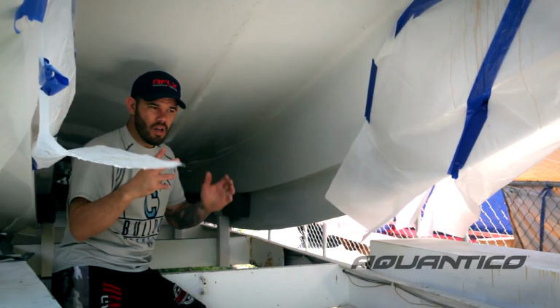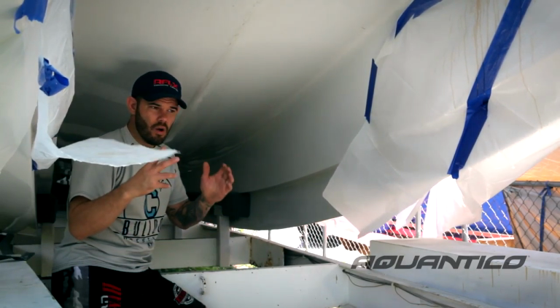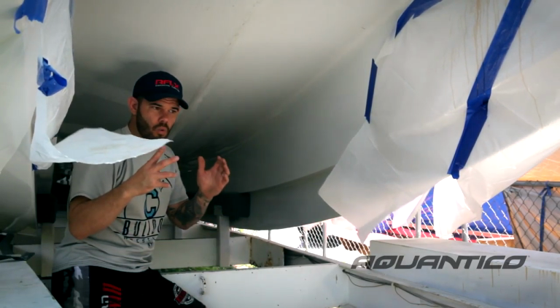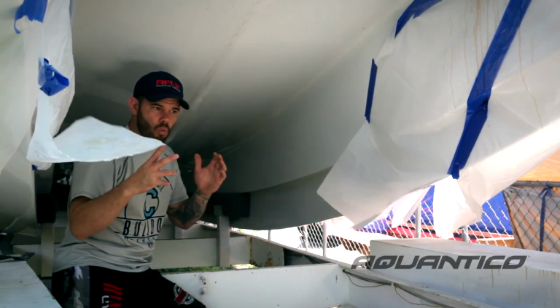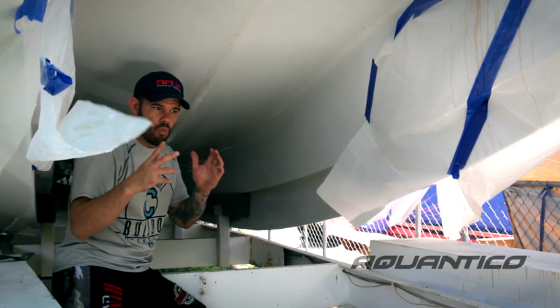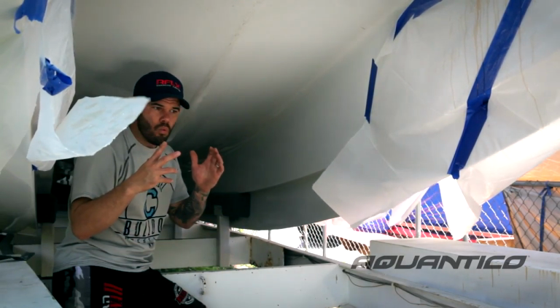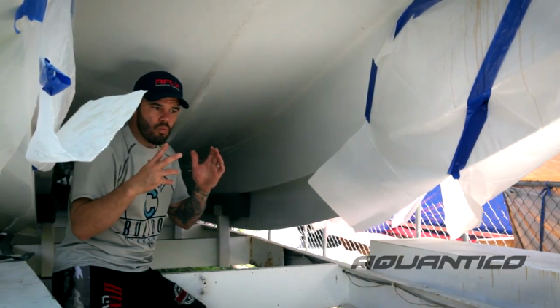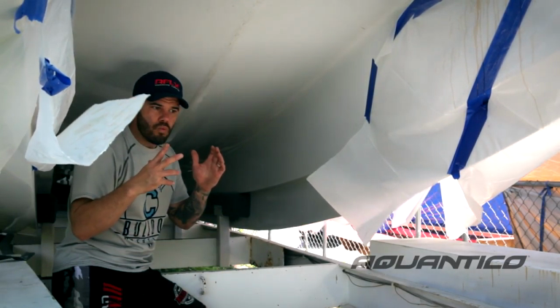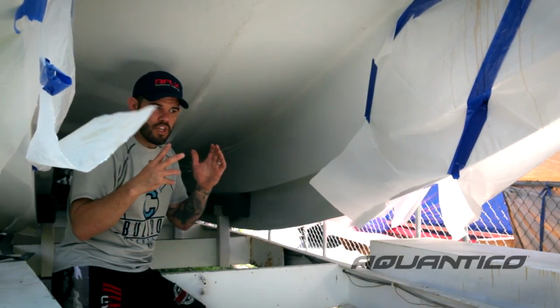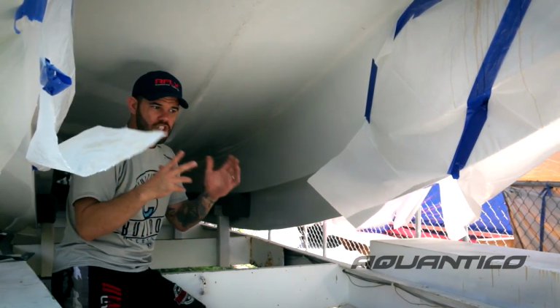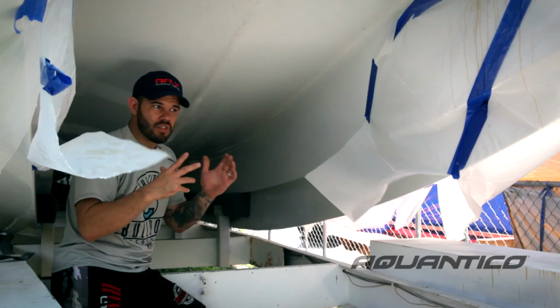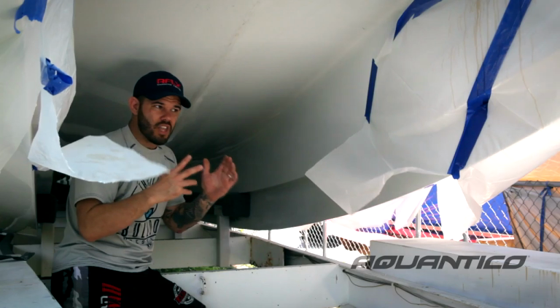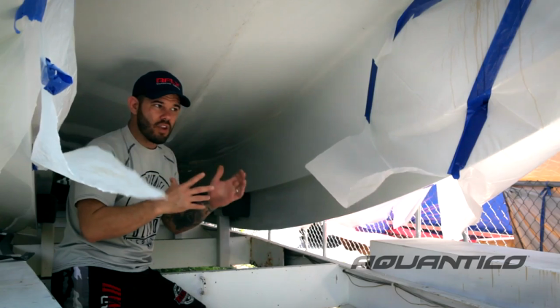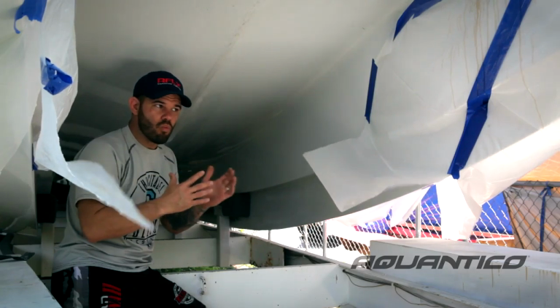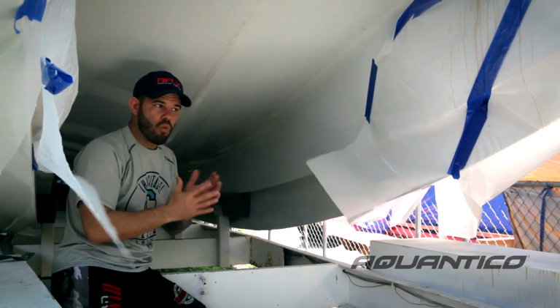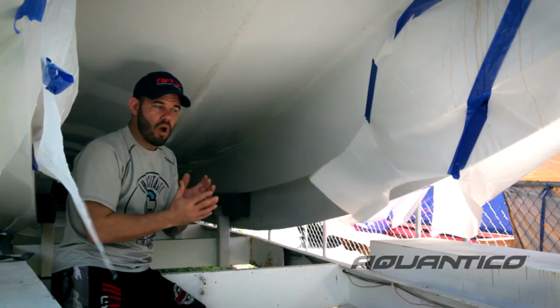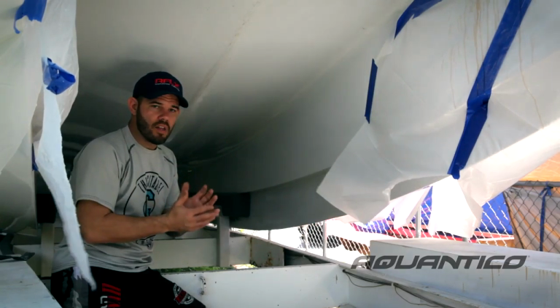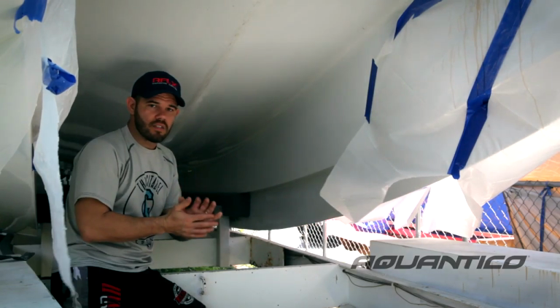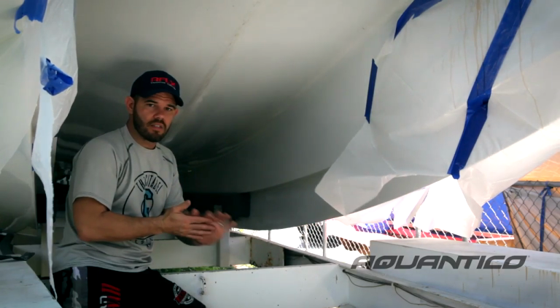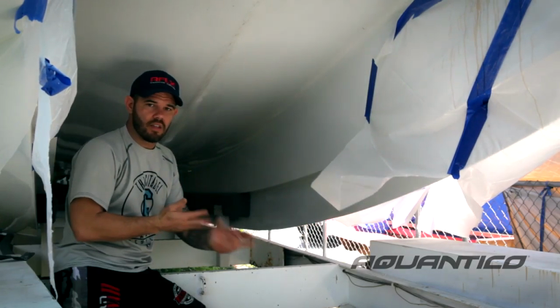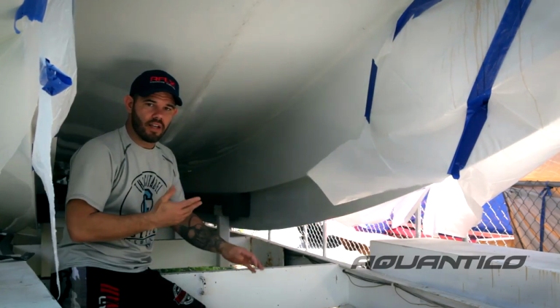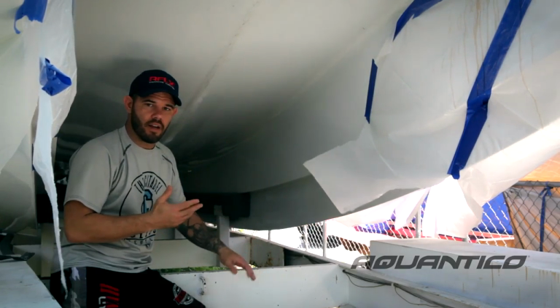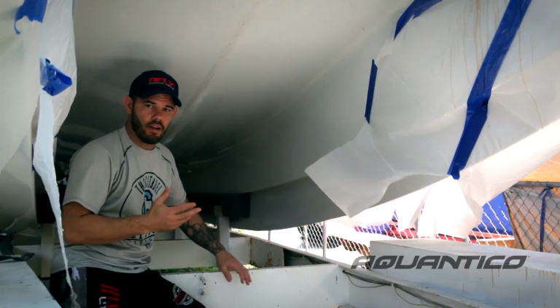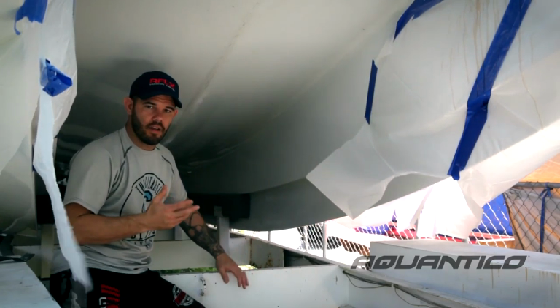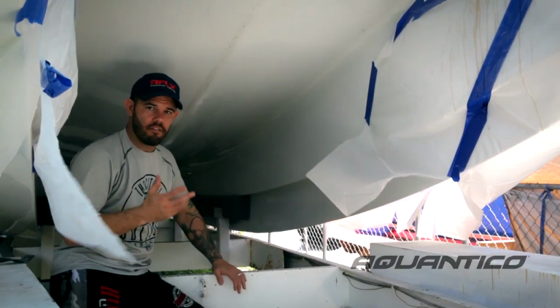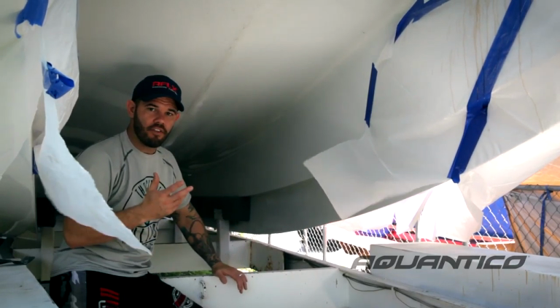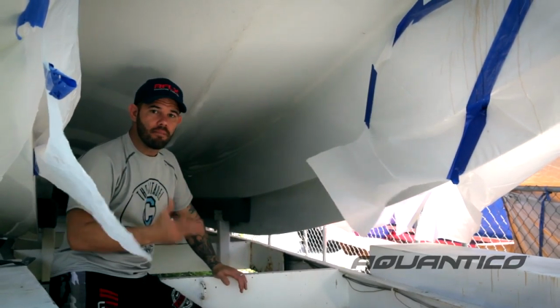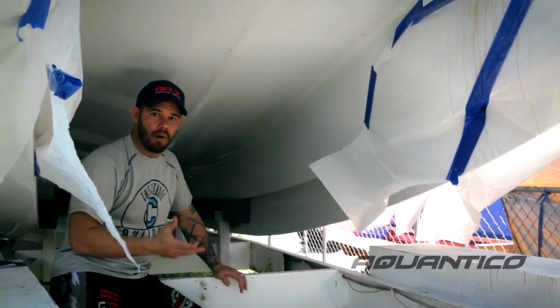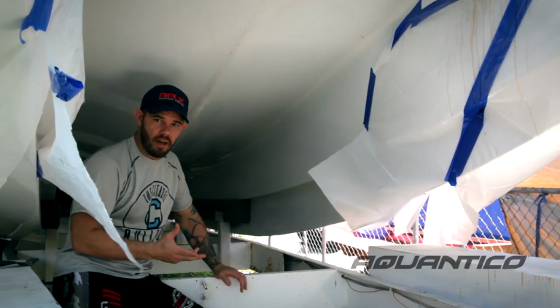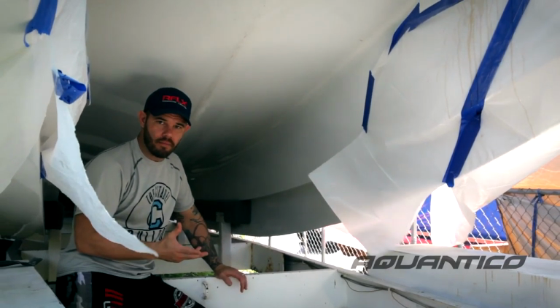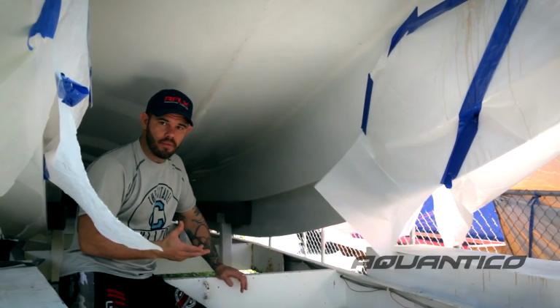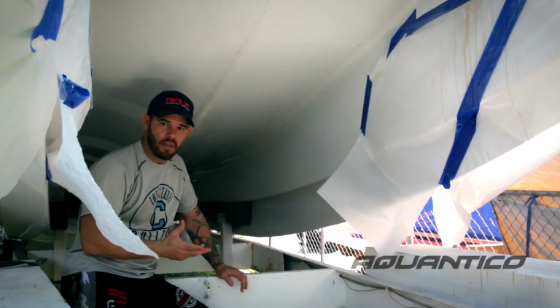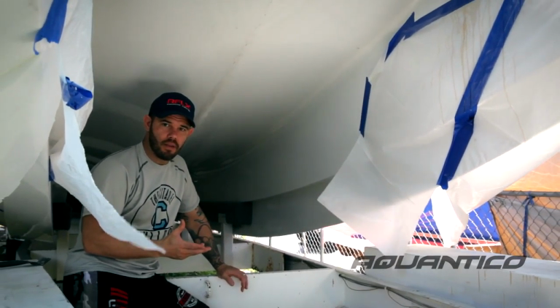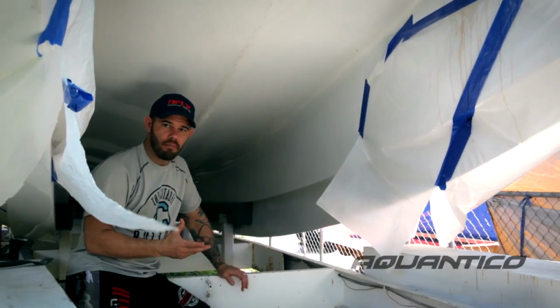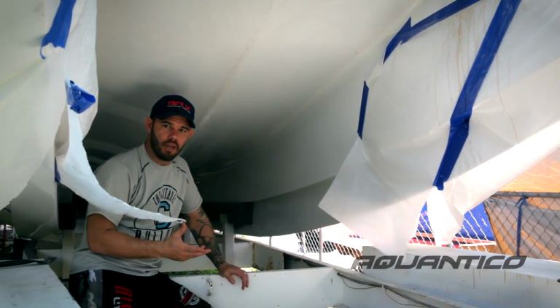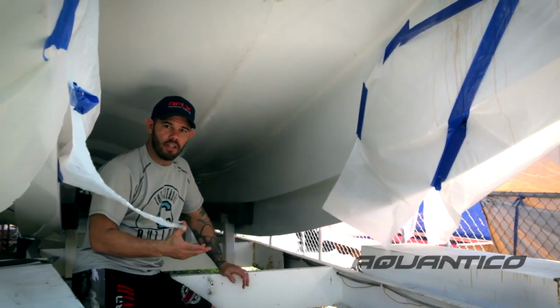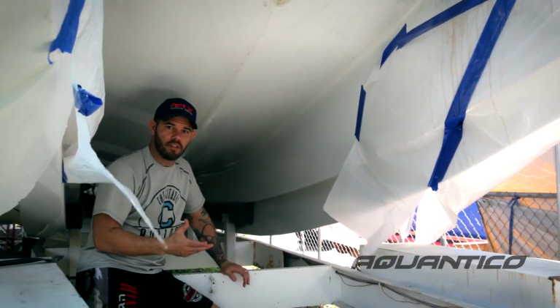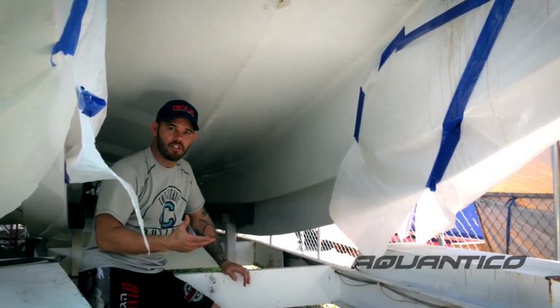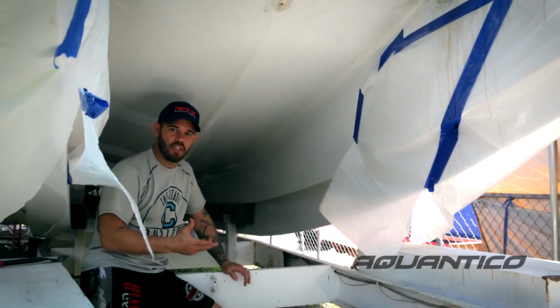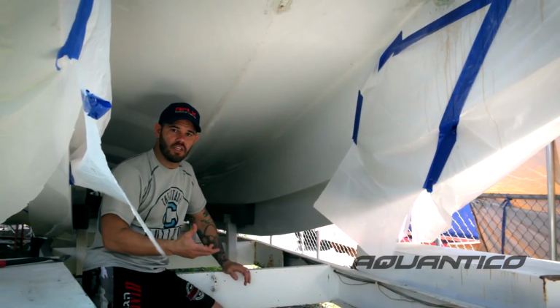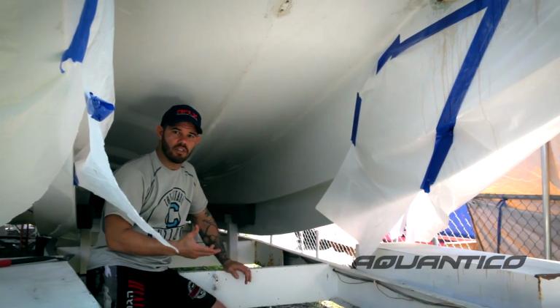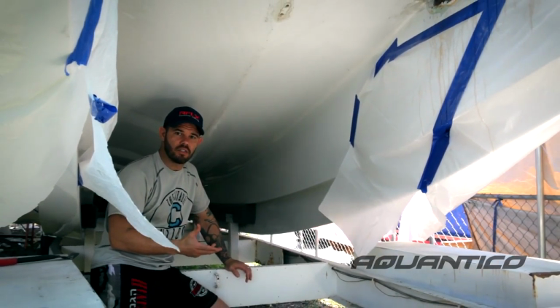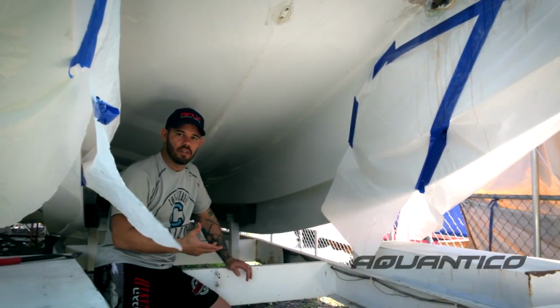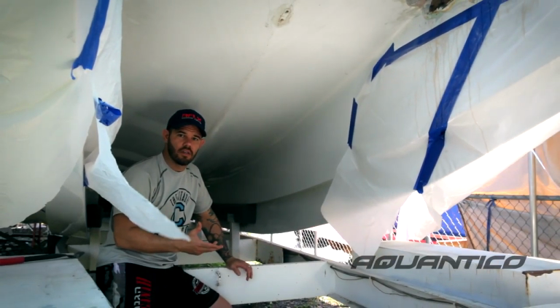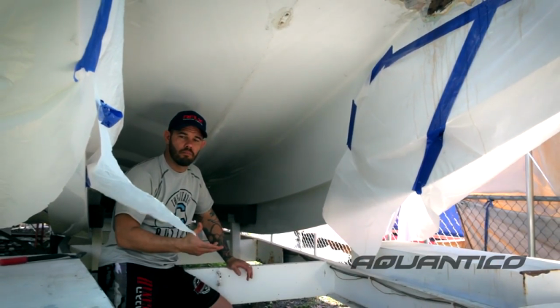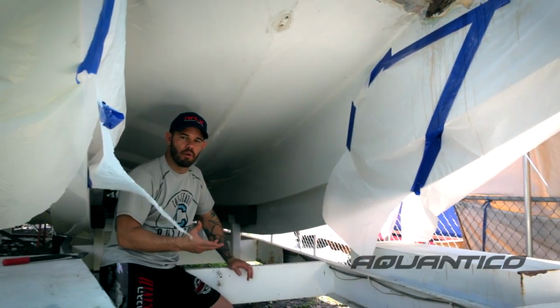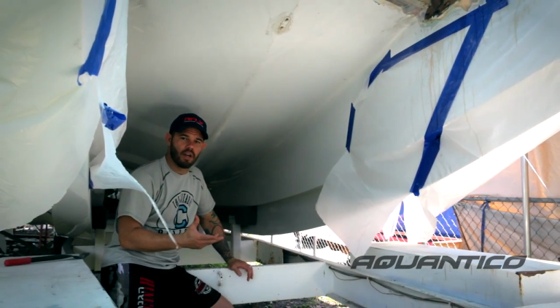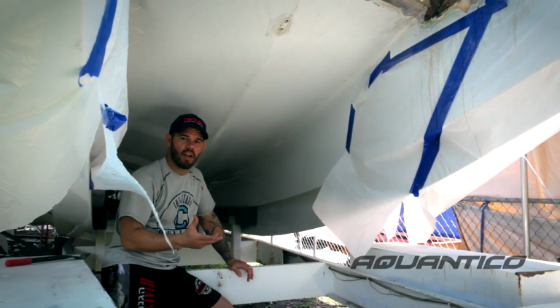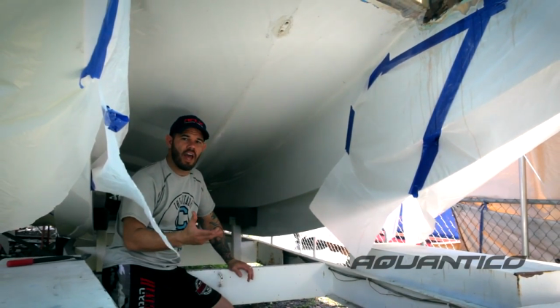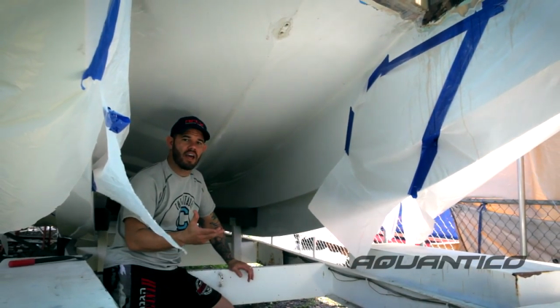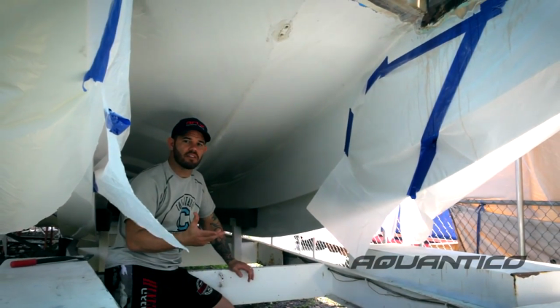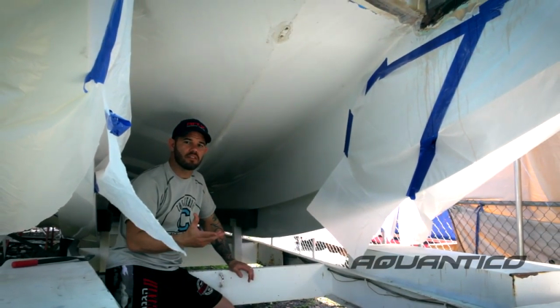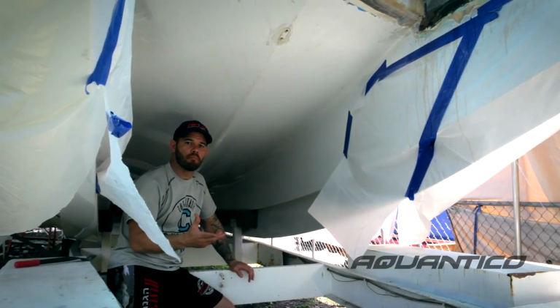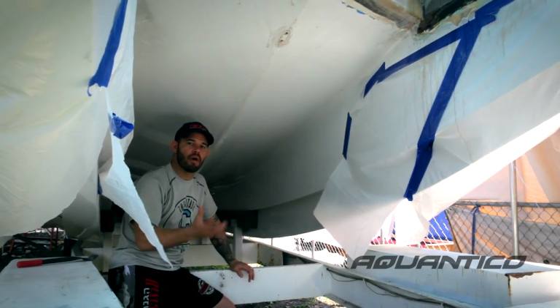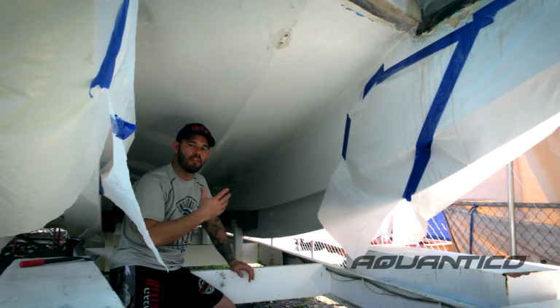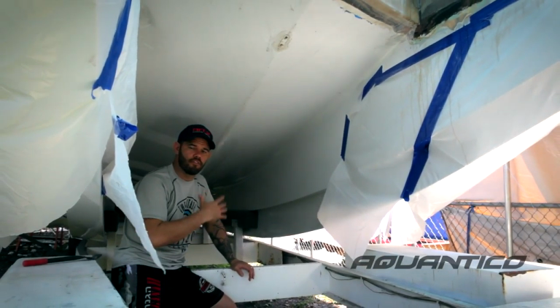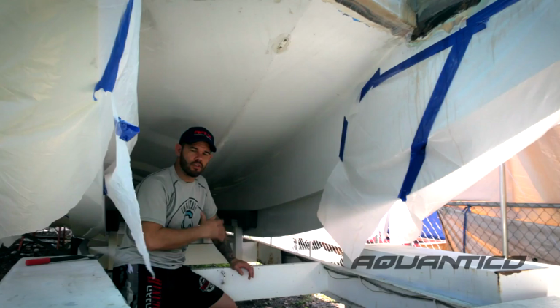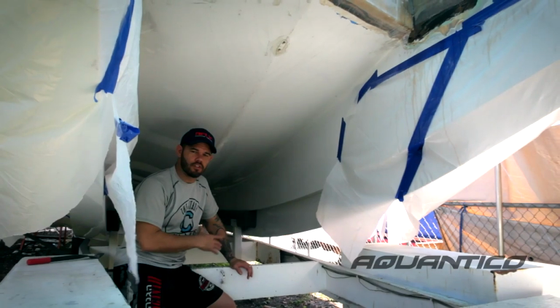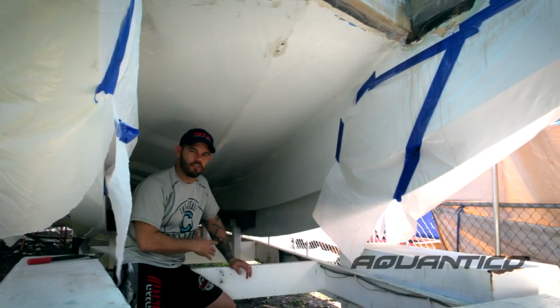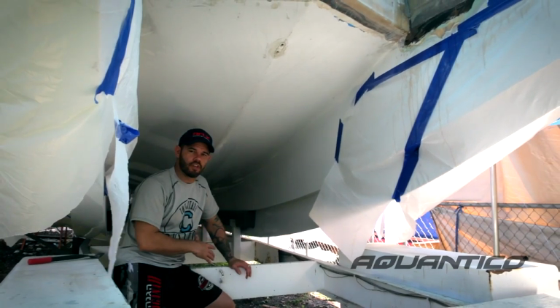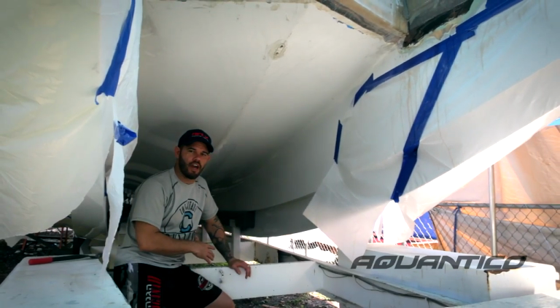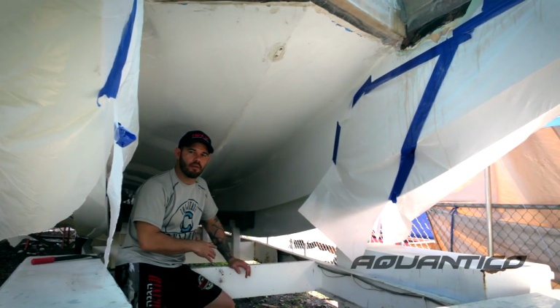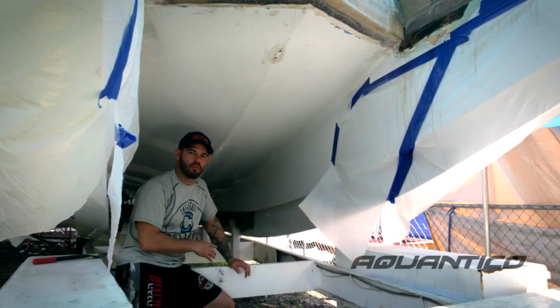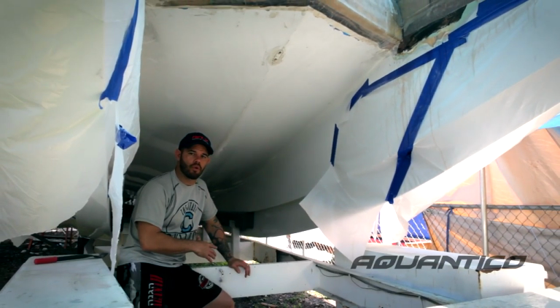That was a huge component when we were building them as race boats, and it actually helps a lot in fishing applications, especially when you're going through seas that are six feet and greater. This thing runs like a V-bottom in many seas, but it has the benefits of a catamaran.